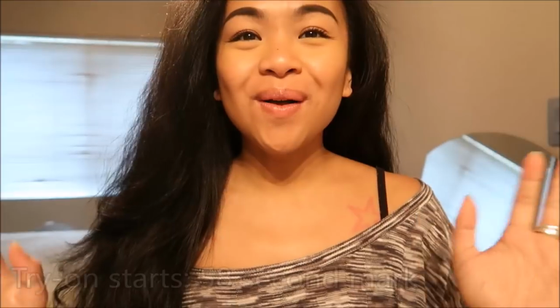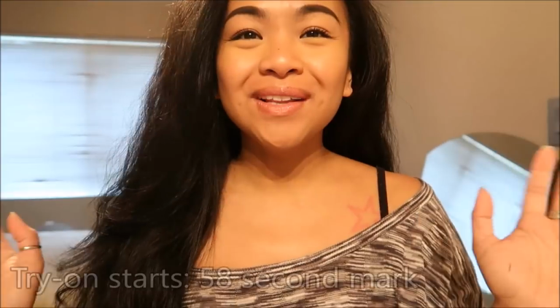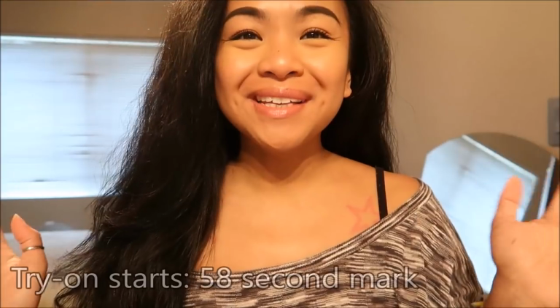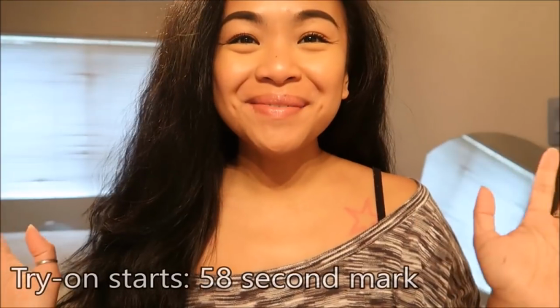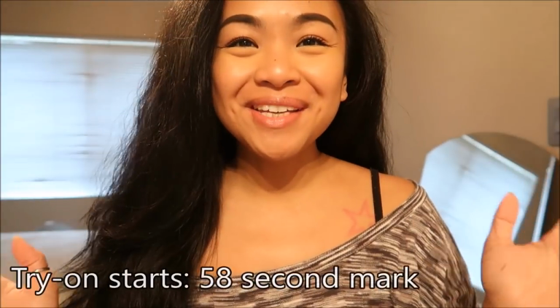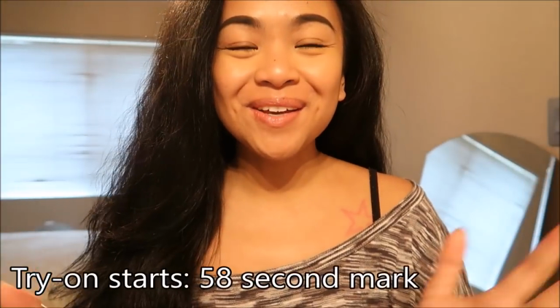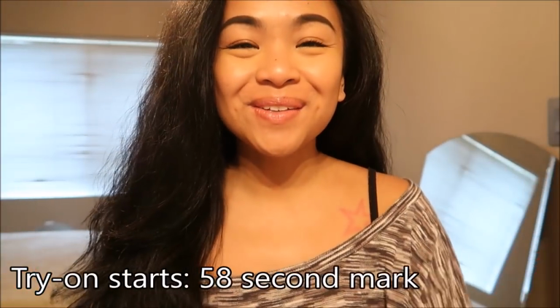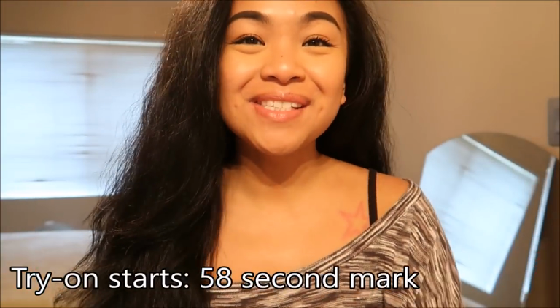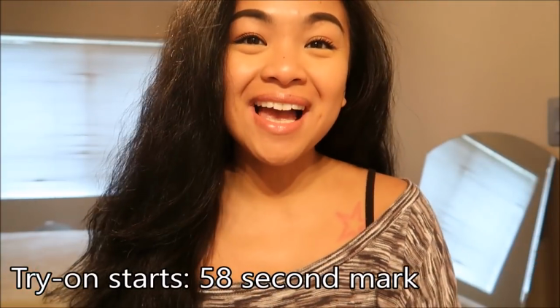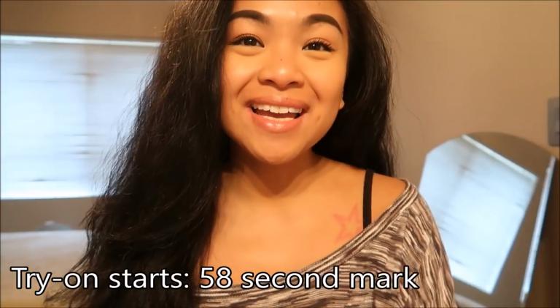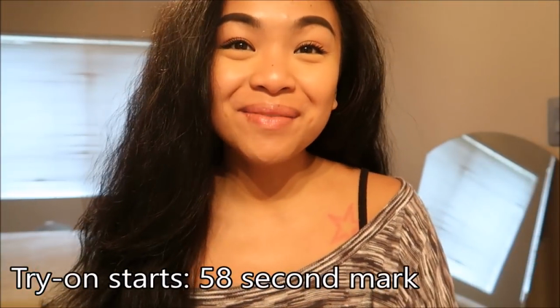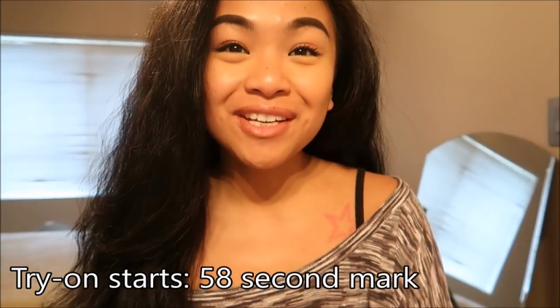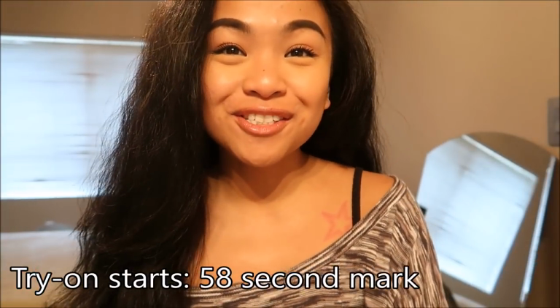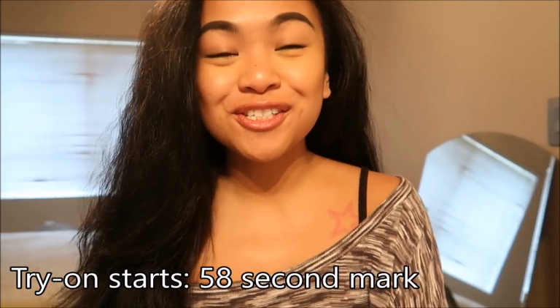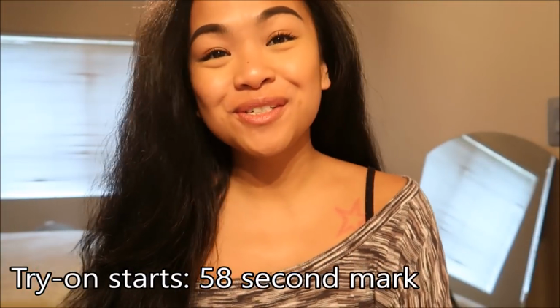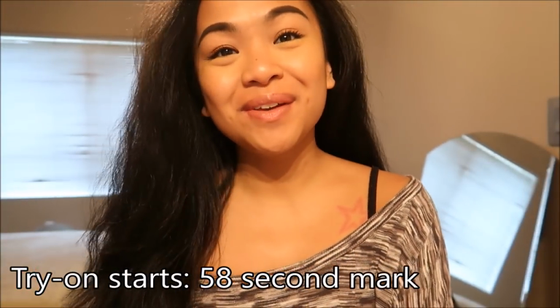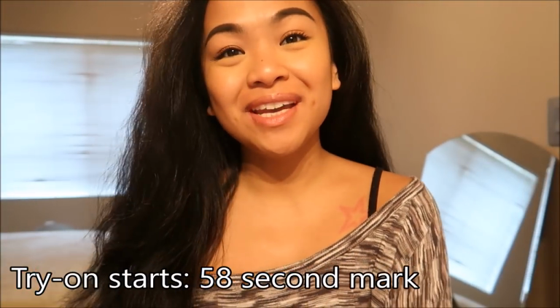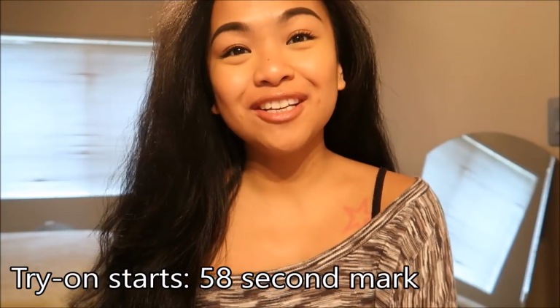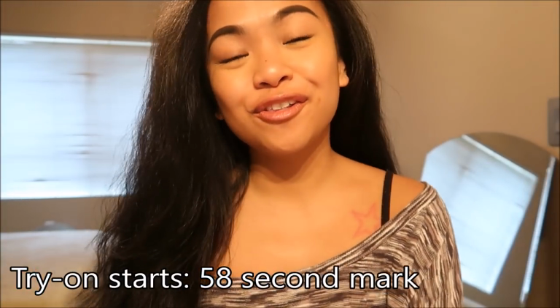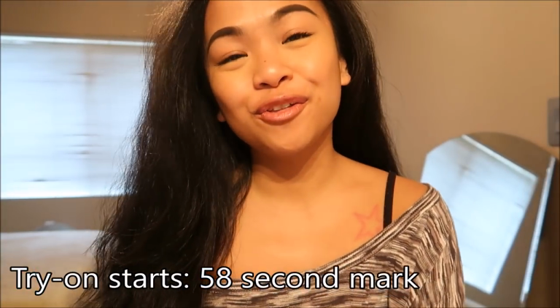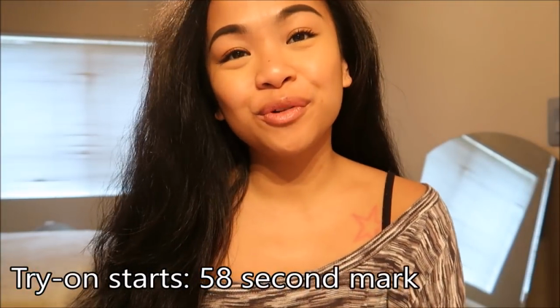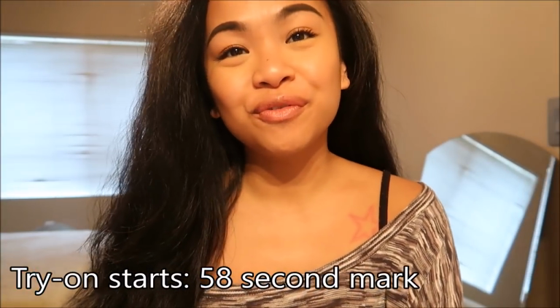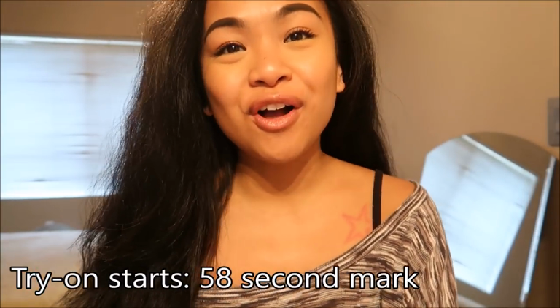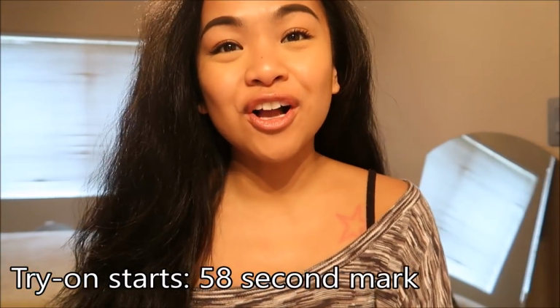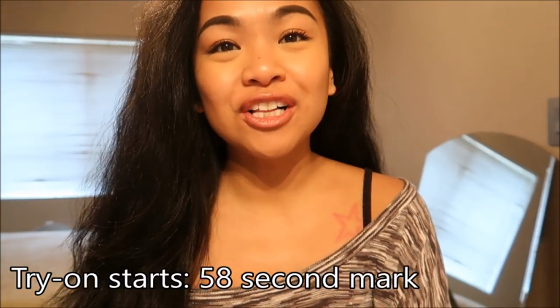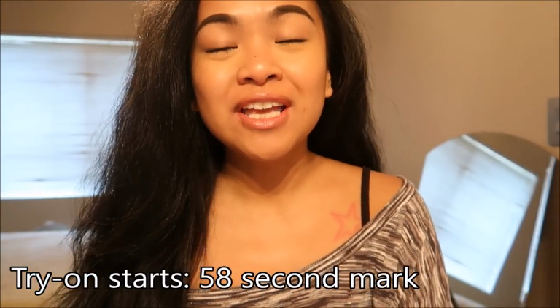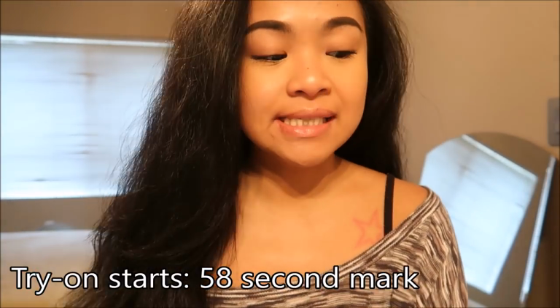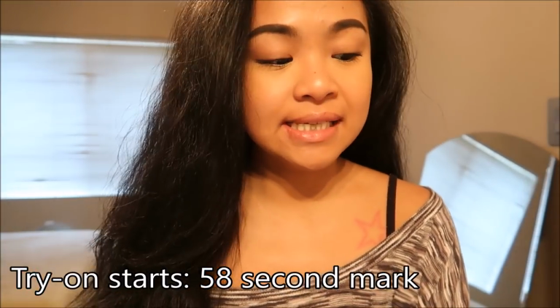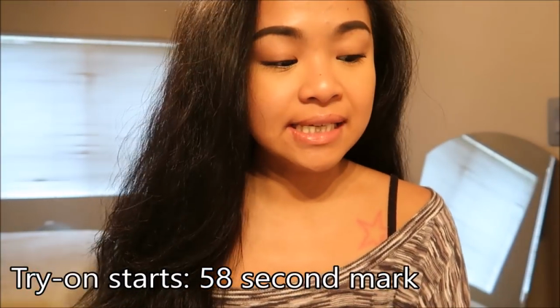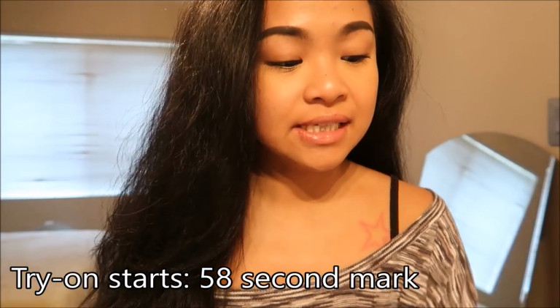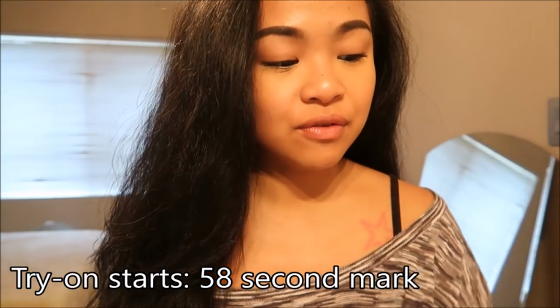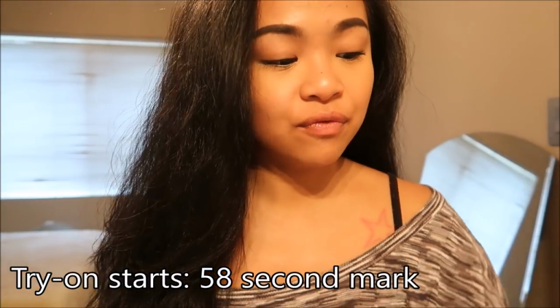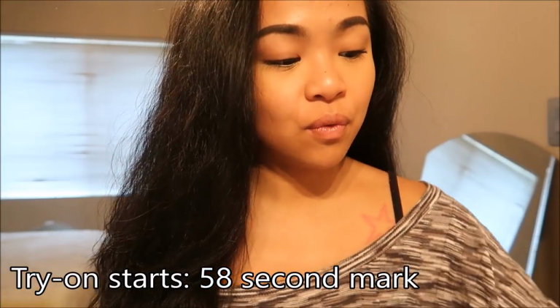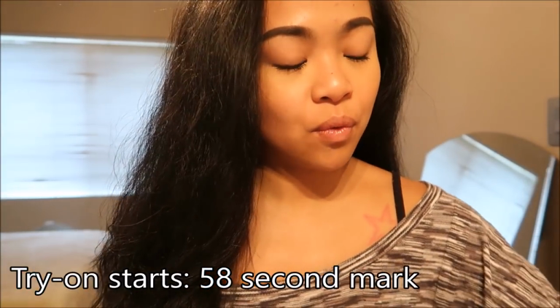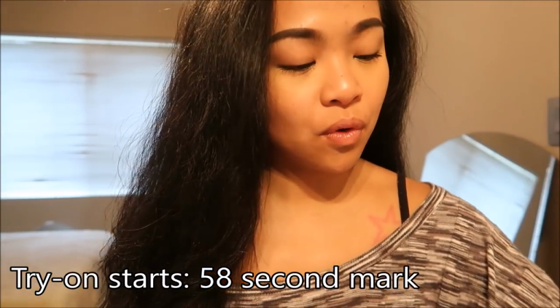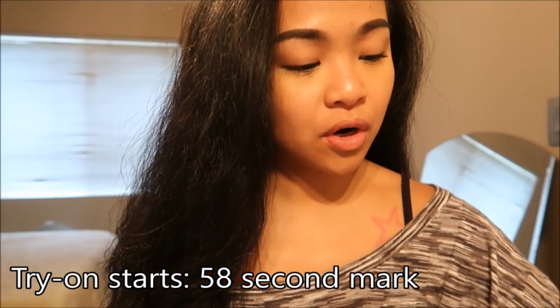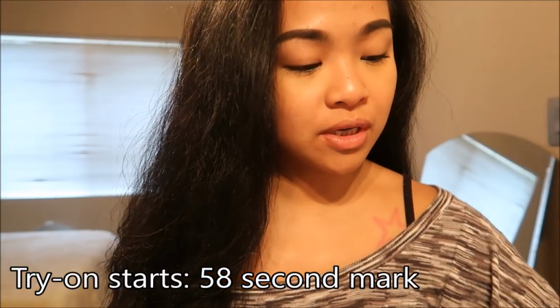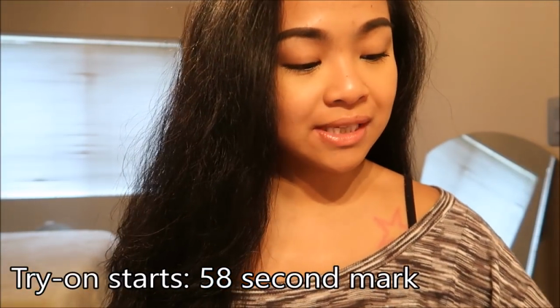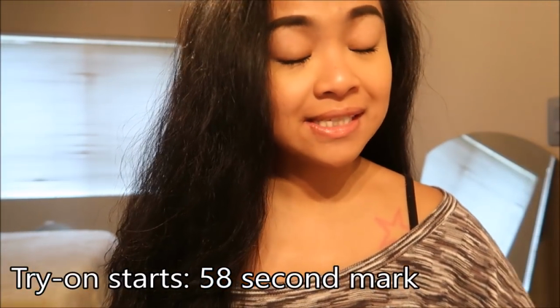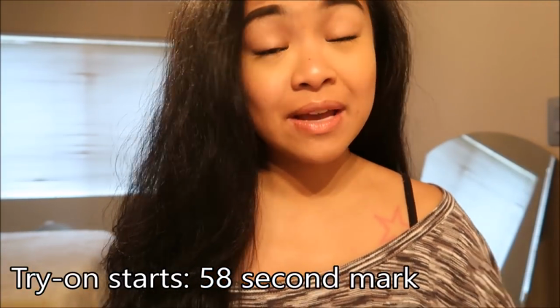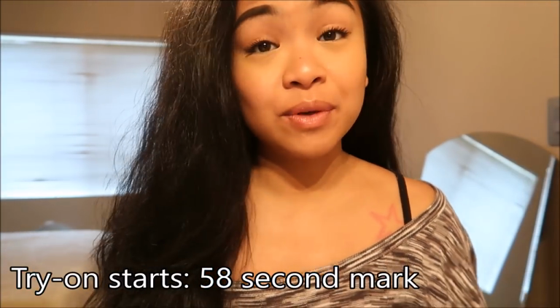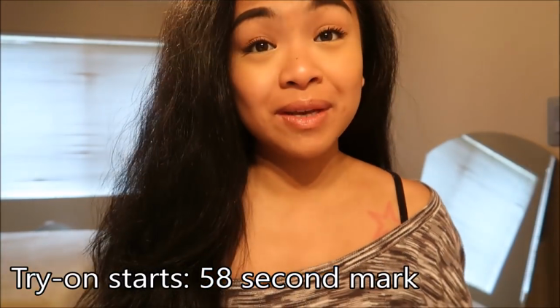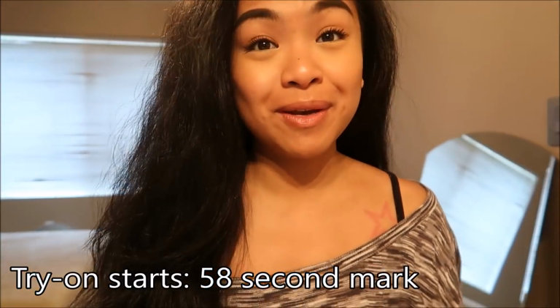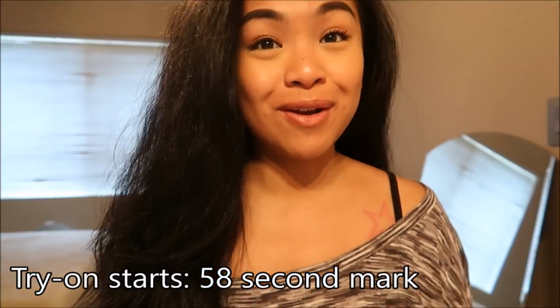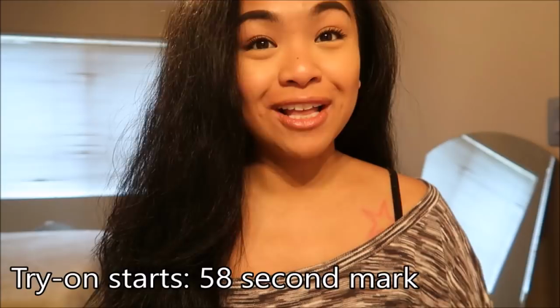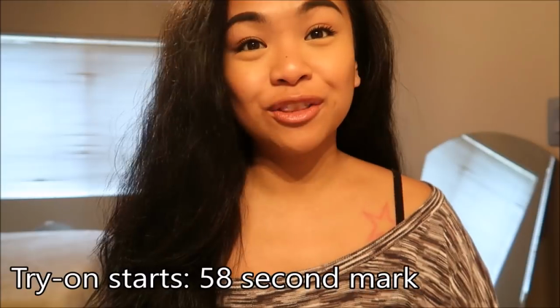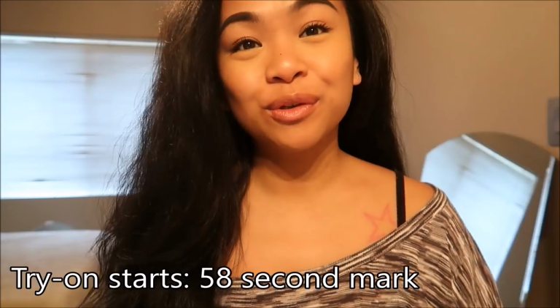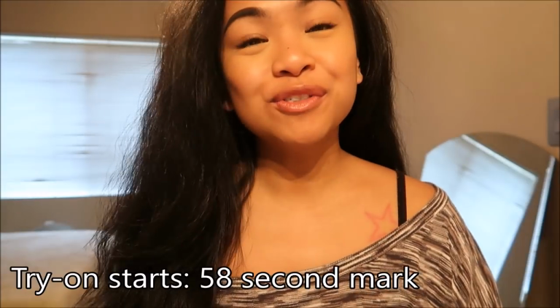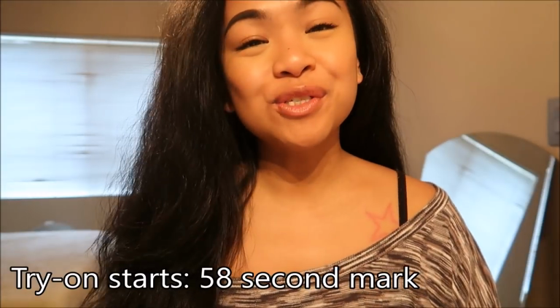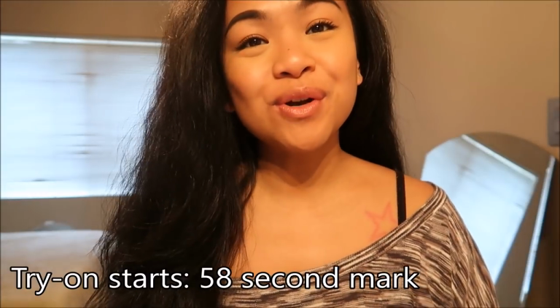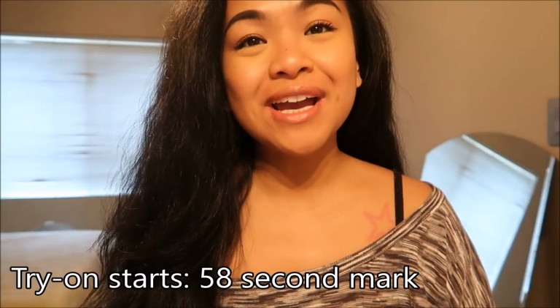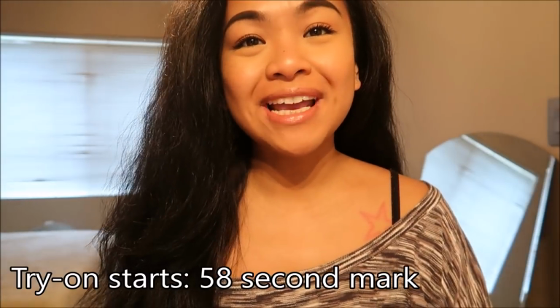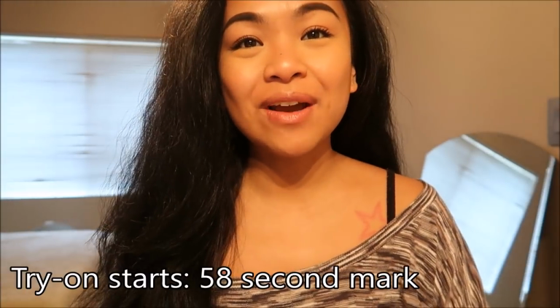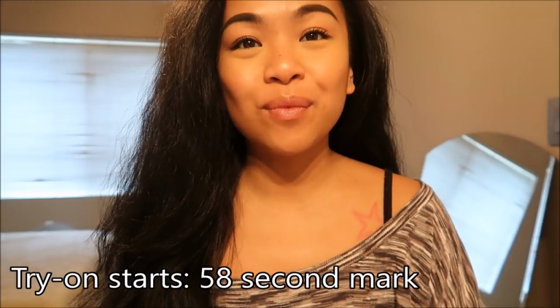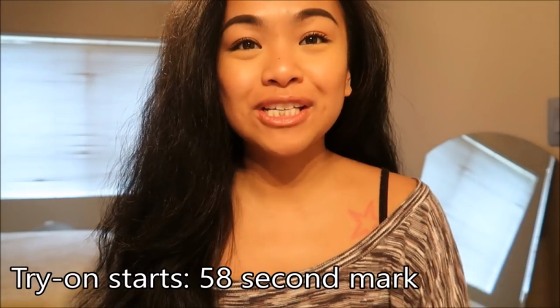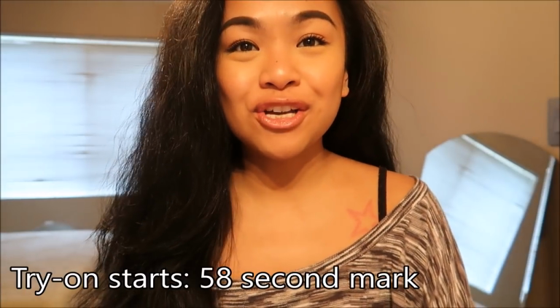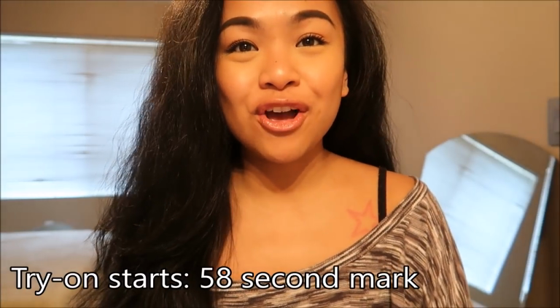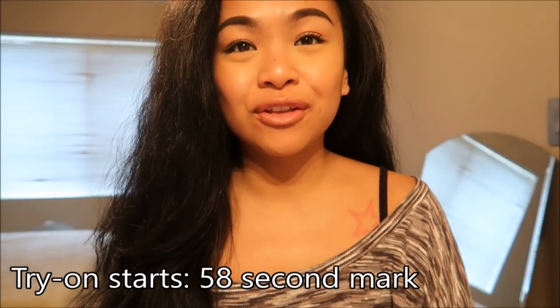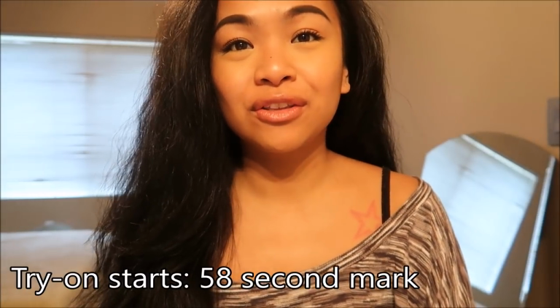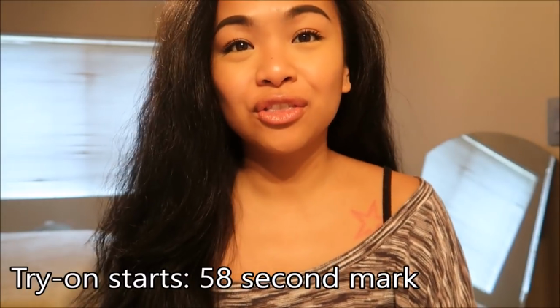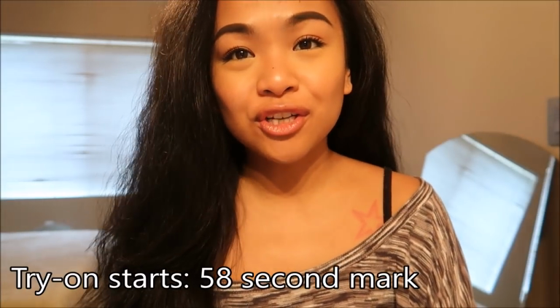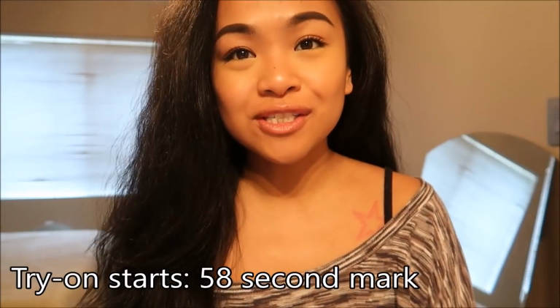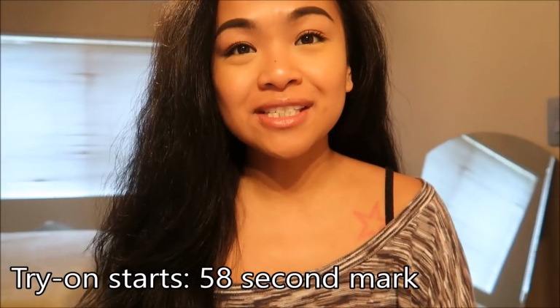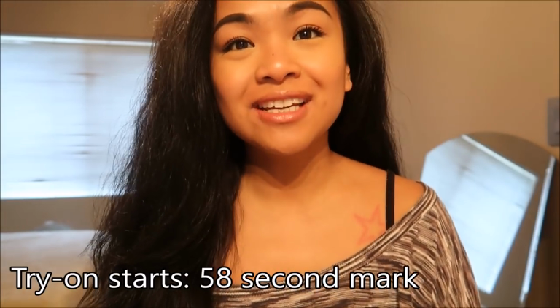Hola amigos! I am here to do another thrift haul. This is for the Stanwyck Camino Island thrift store and I went on Thursday.